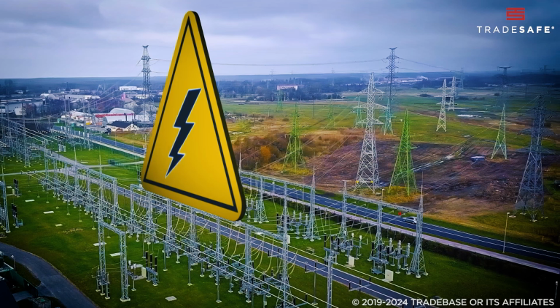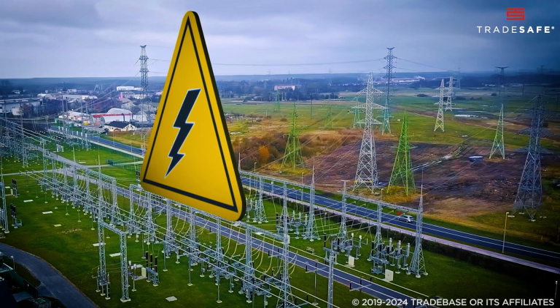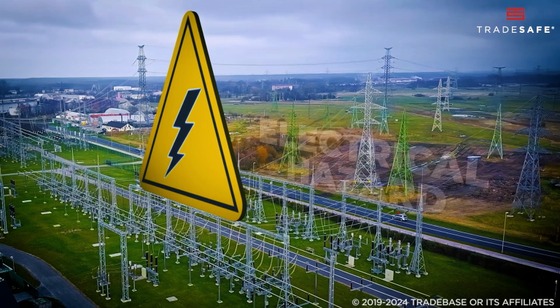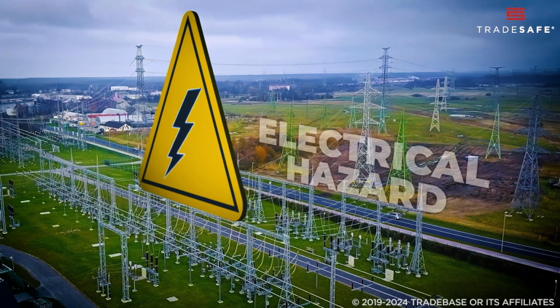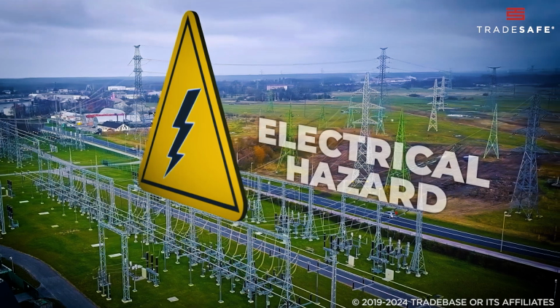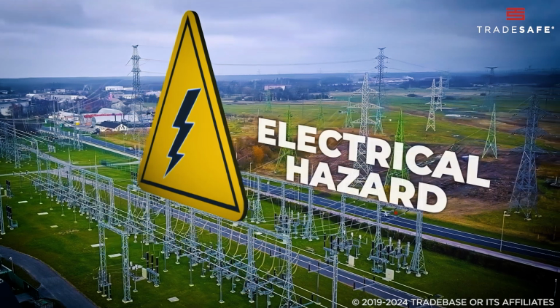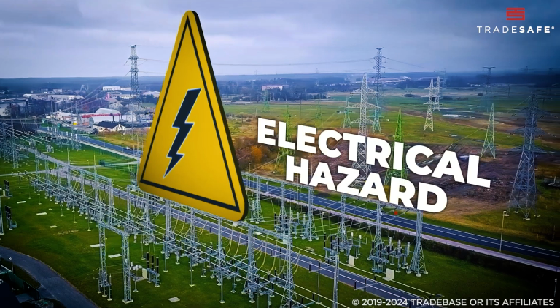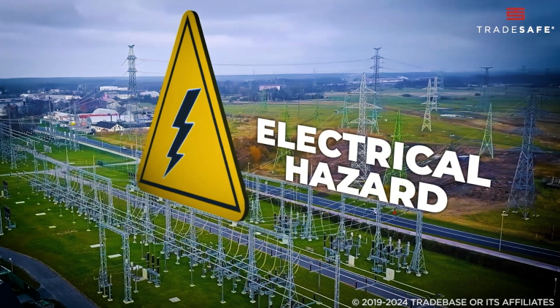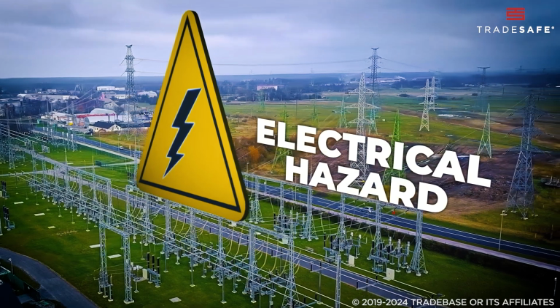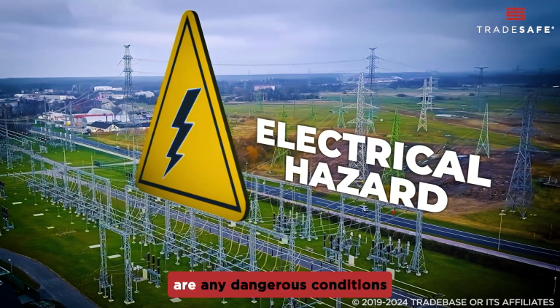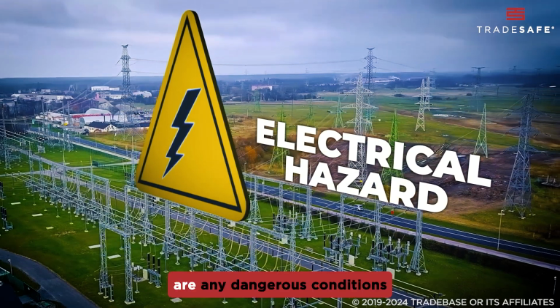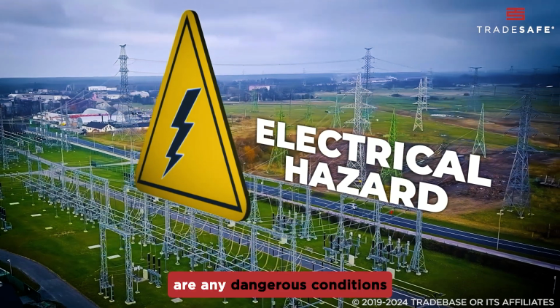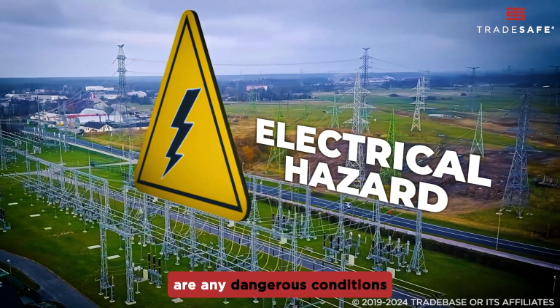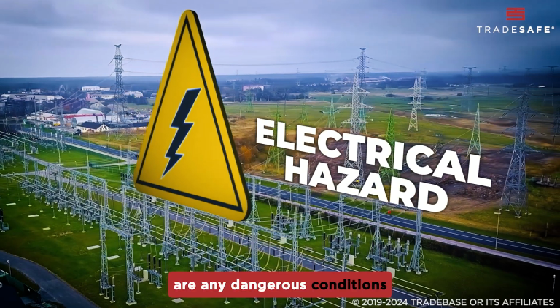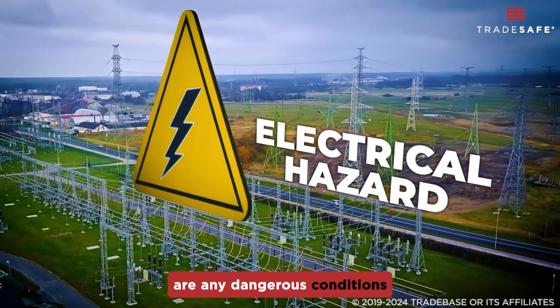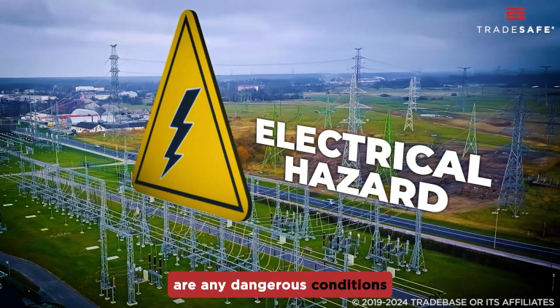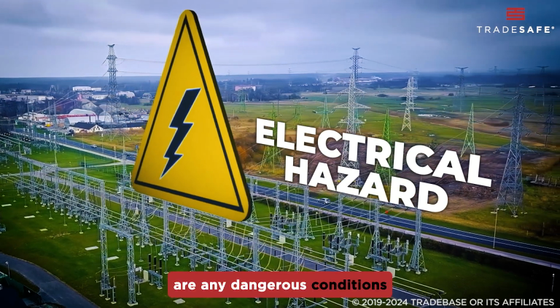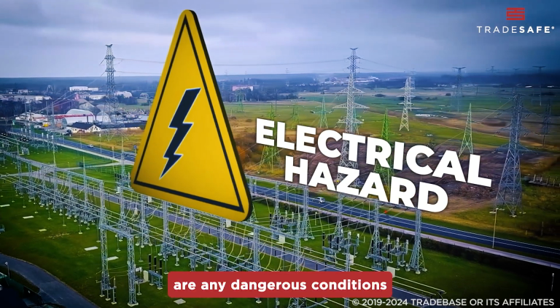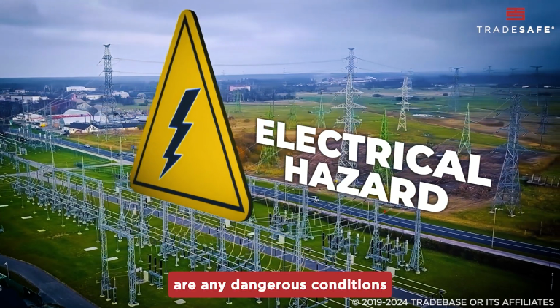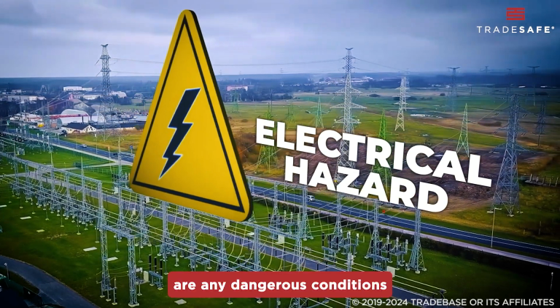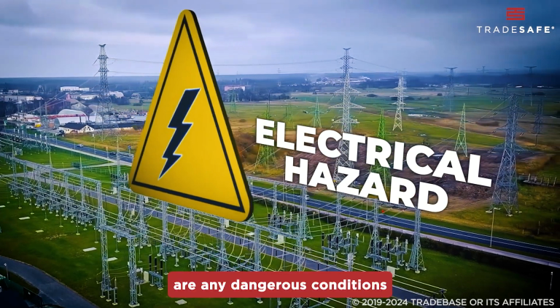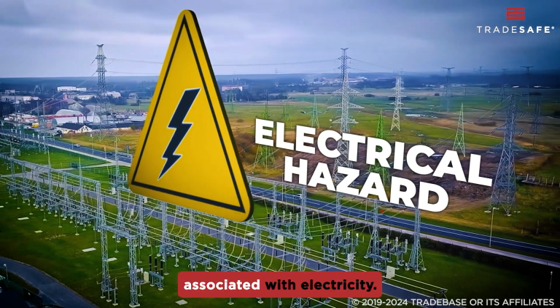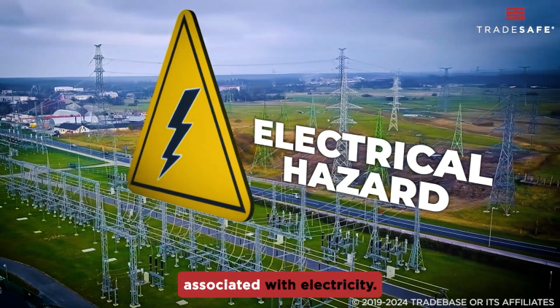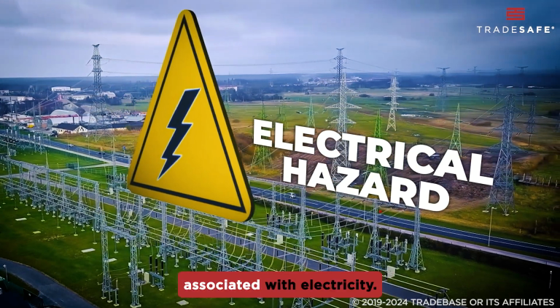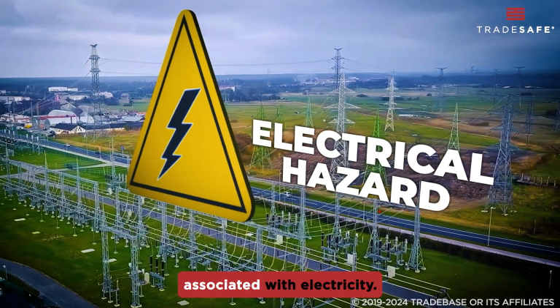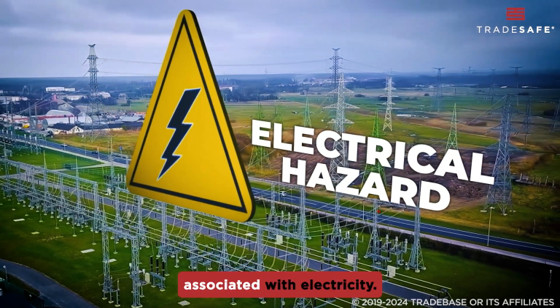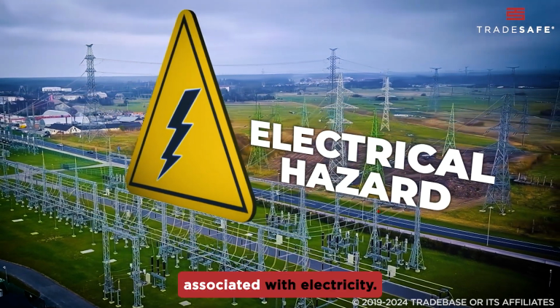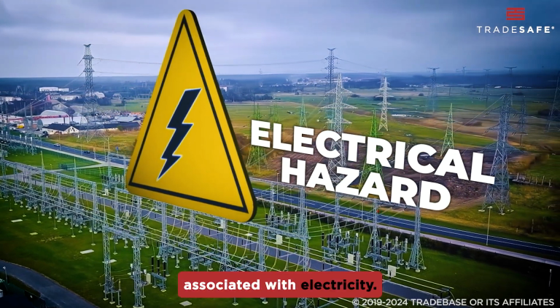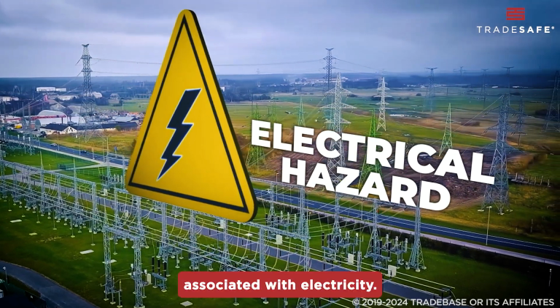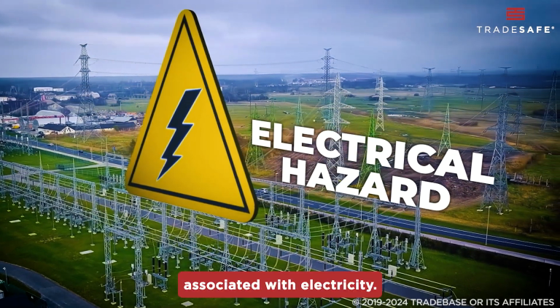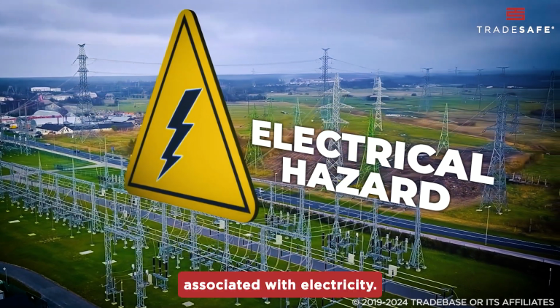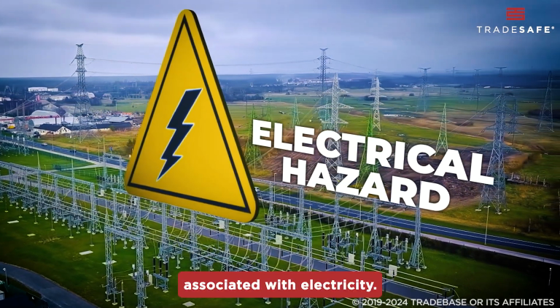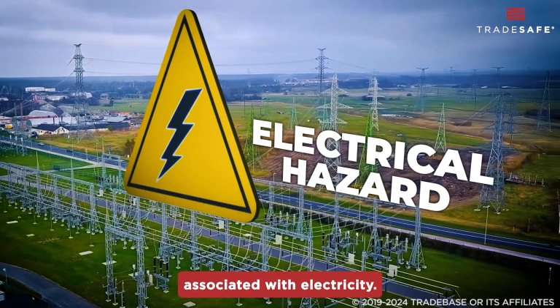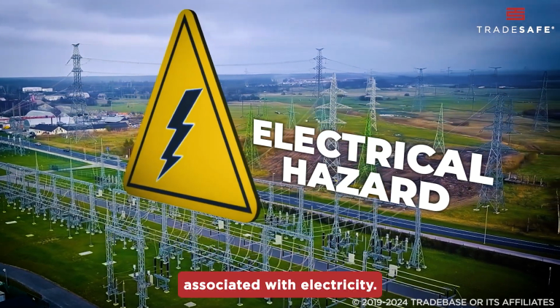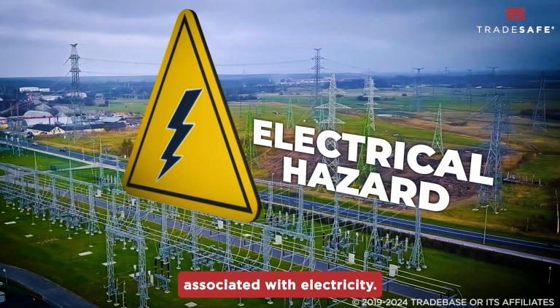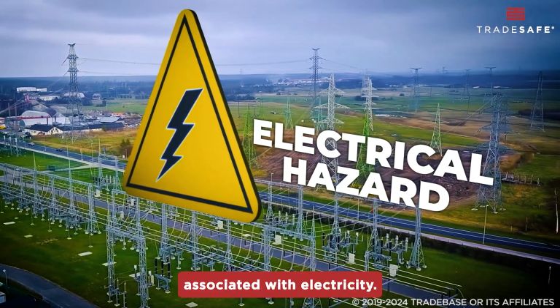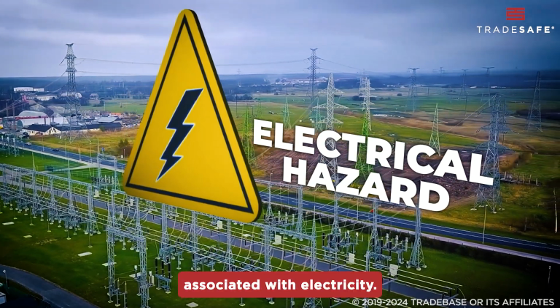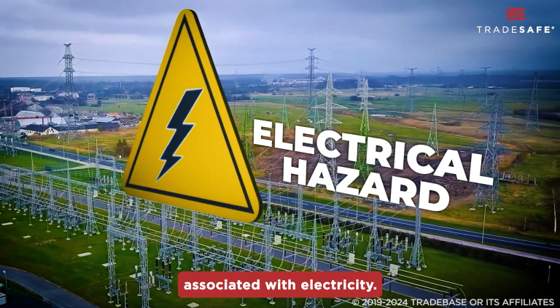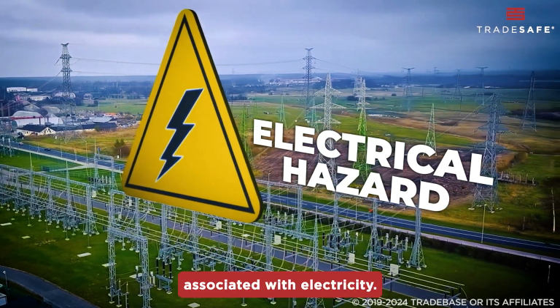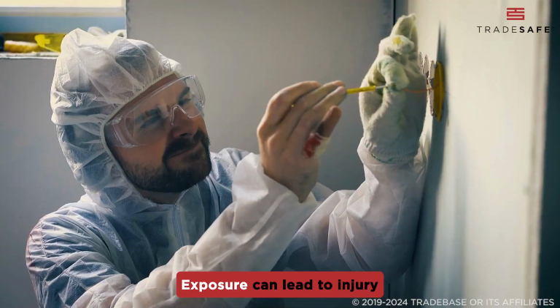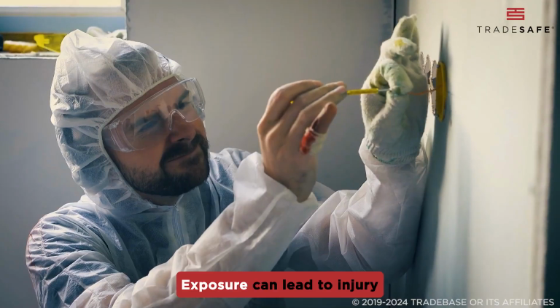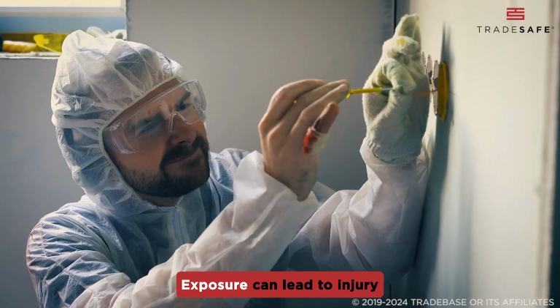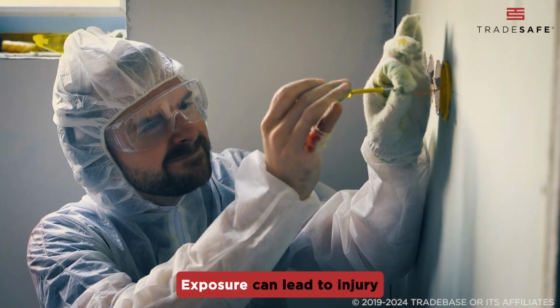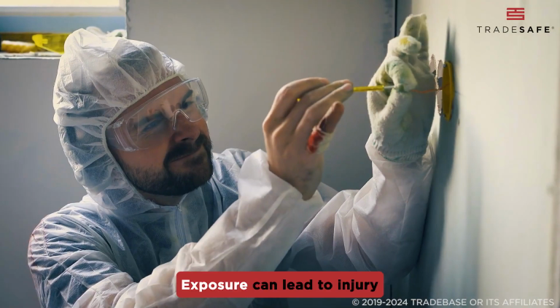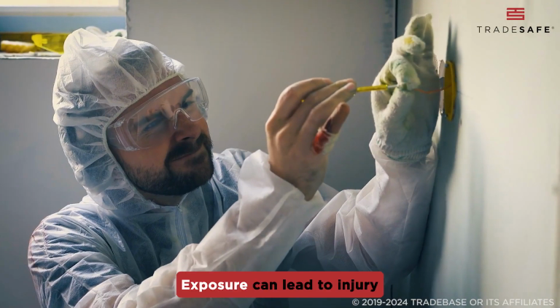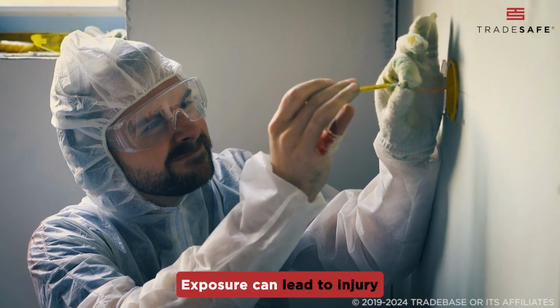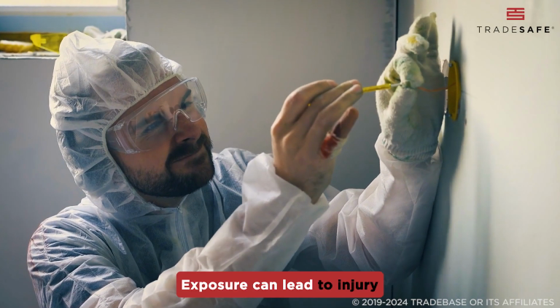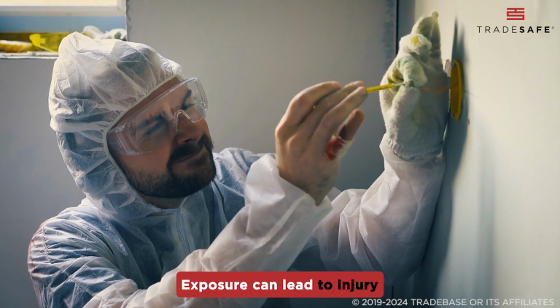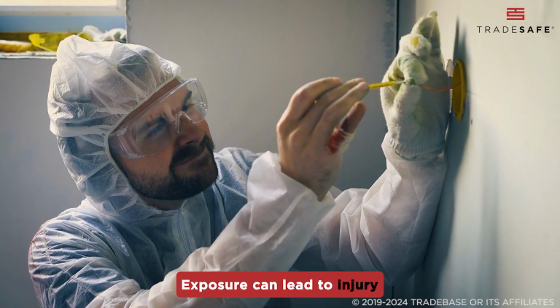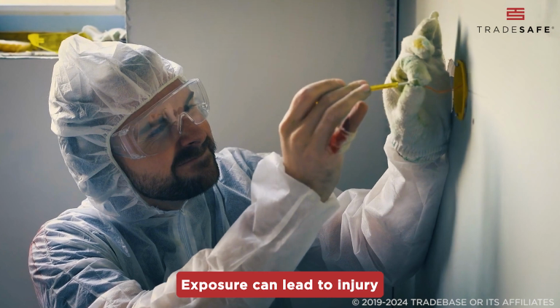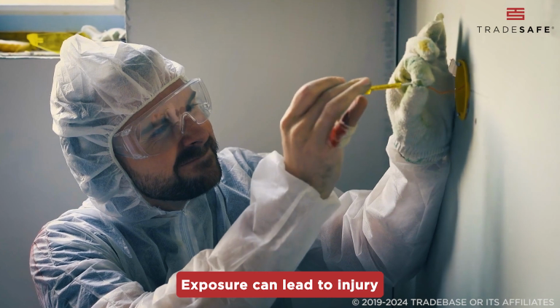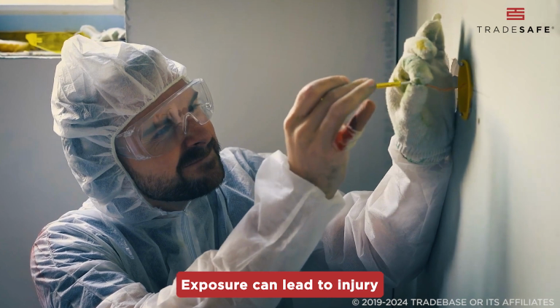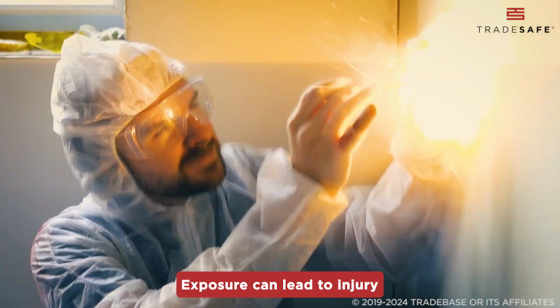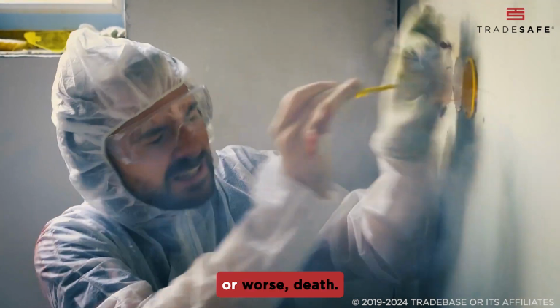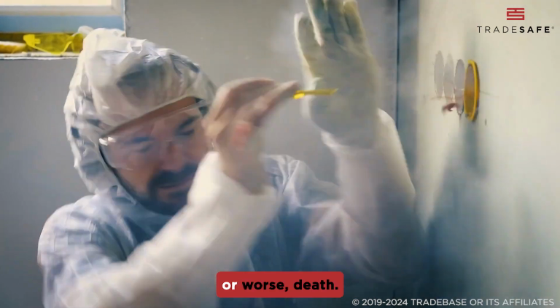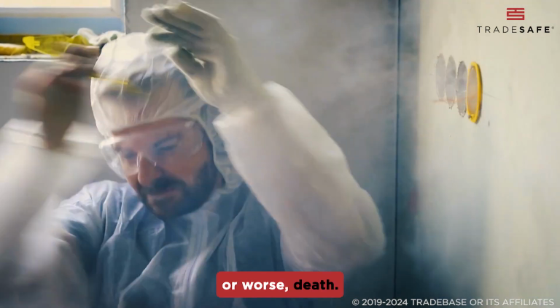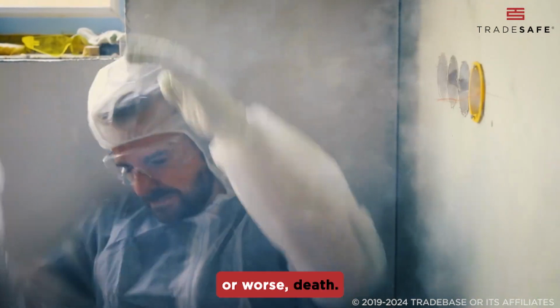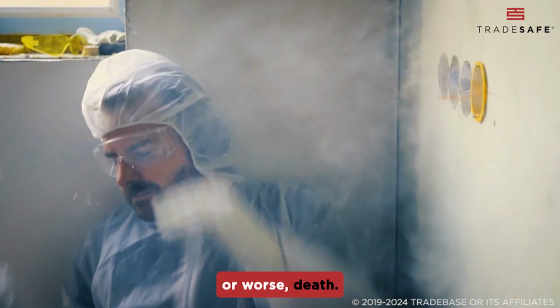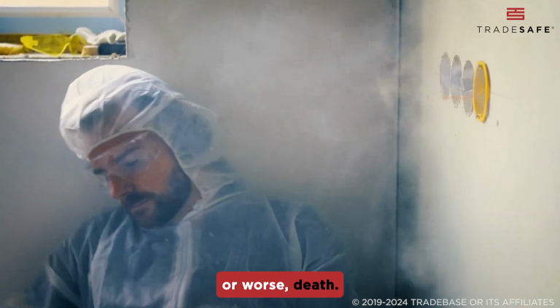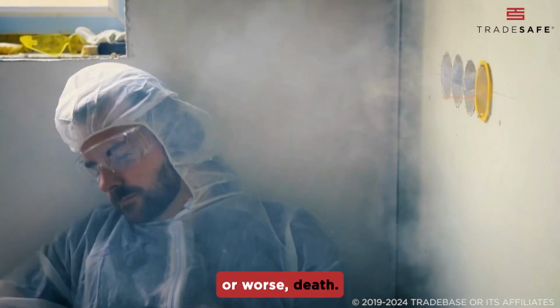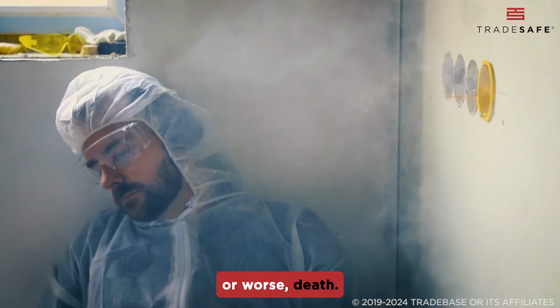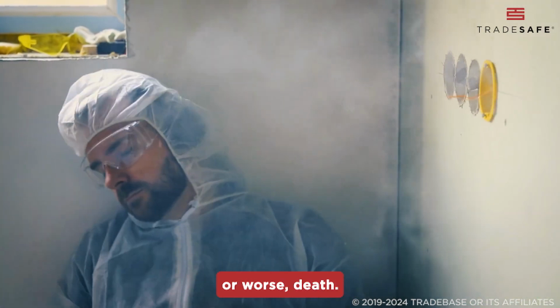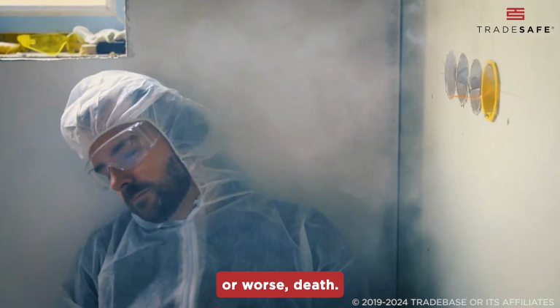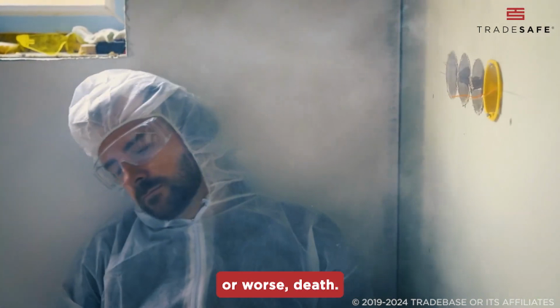Electrical hazards are any dangerous conditions associated with electricity. Exposure can lead to injury or worse, death.